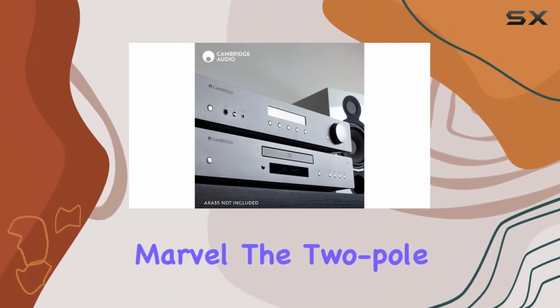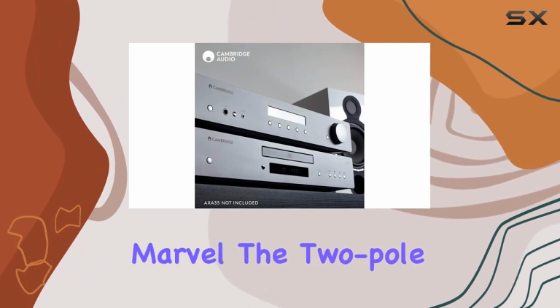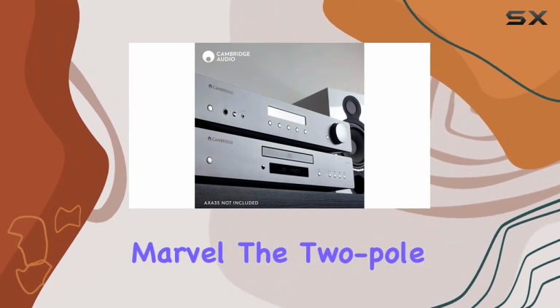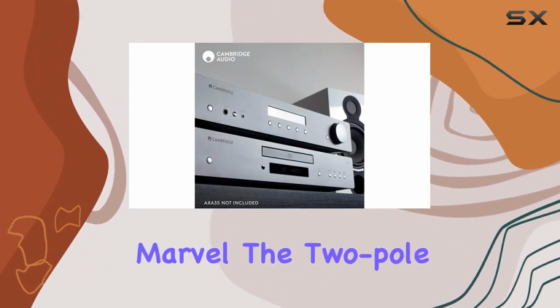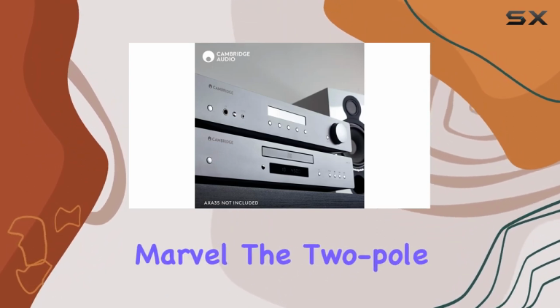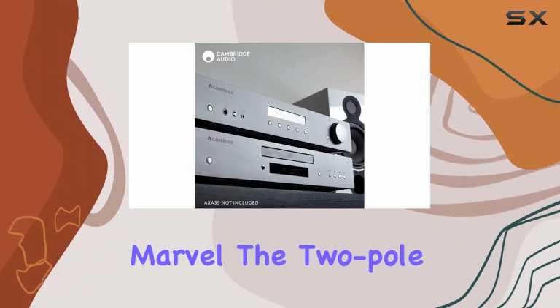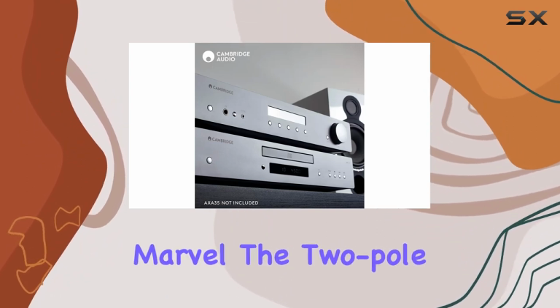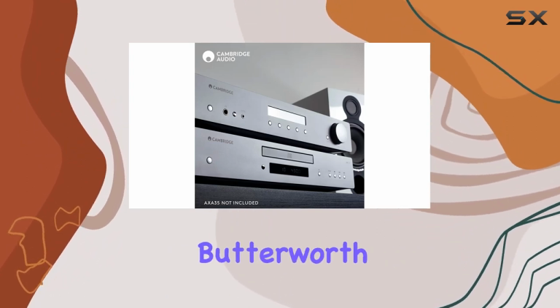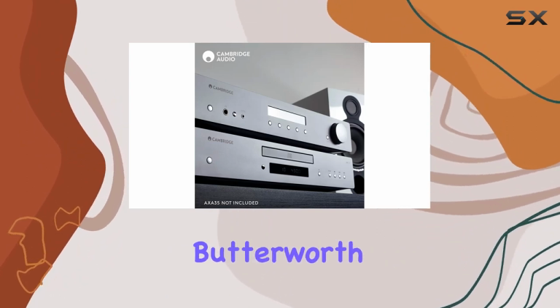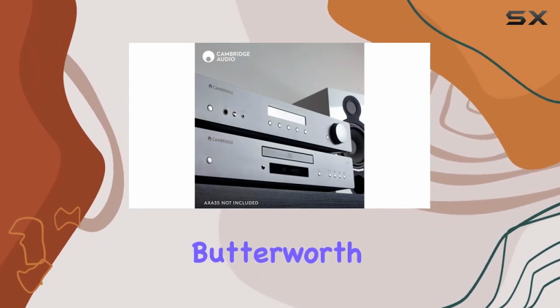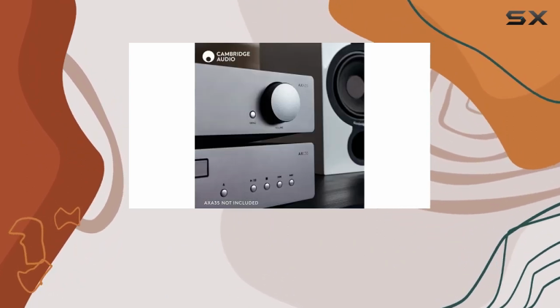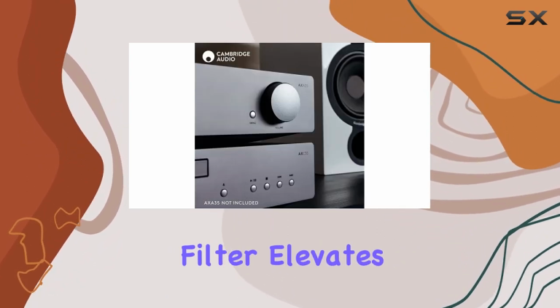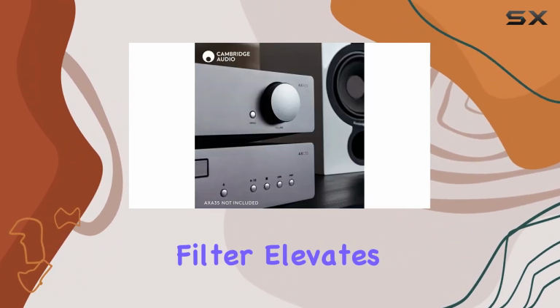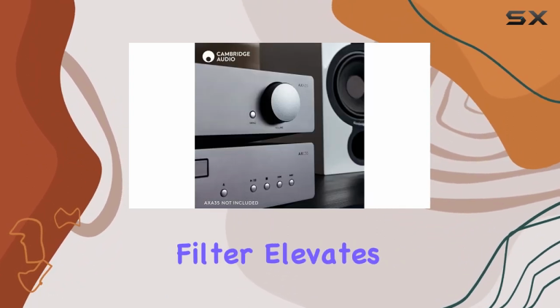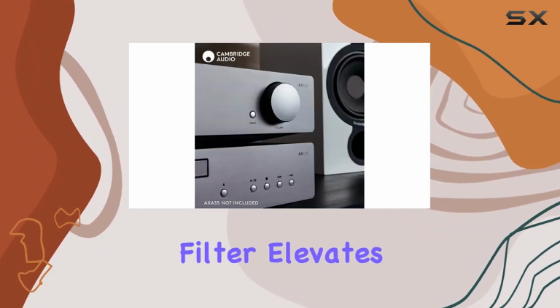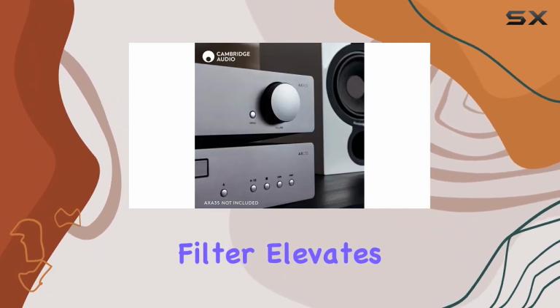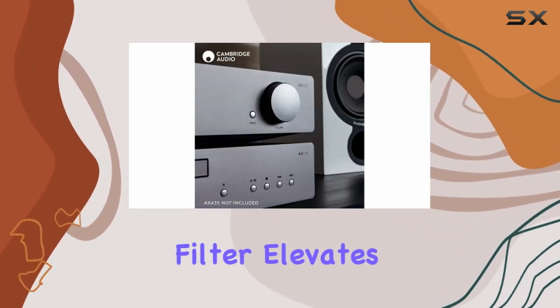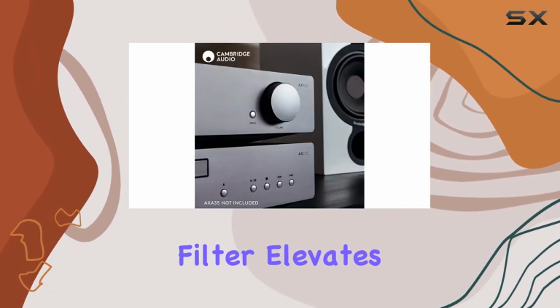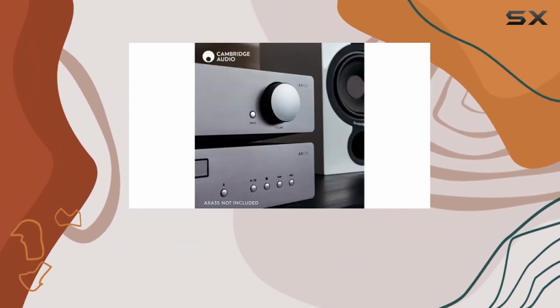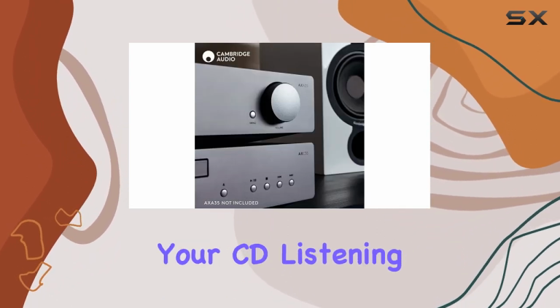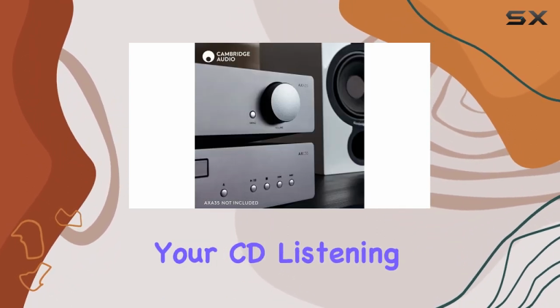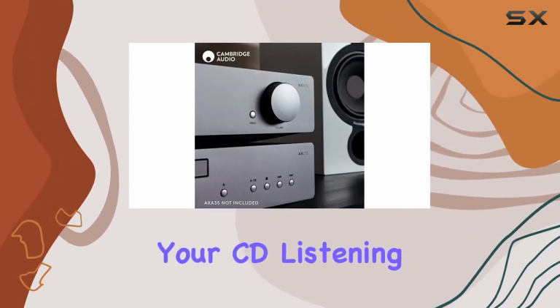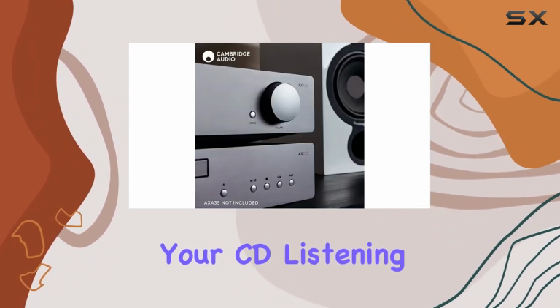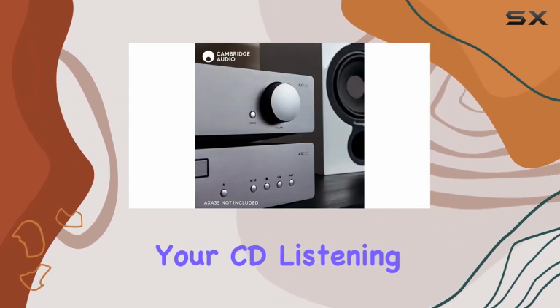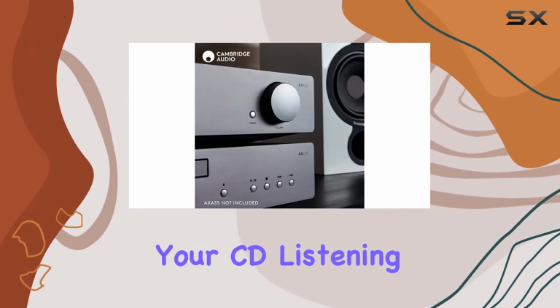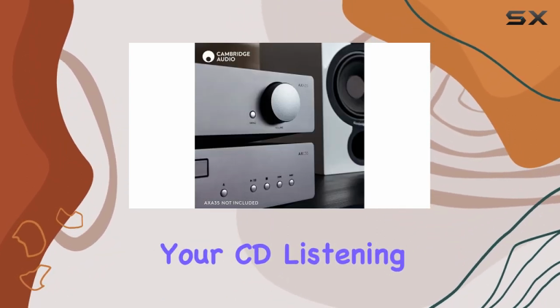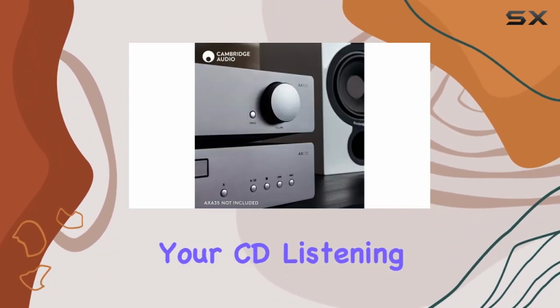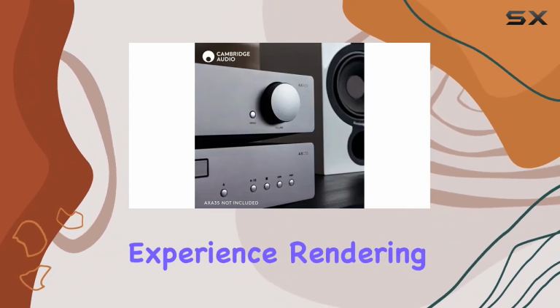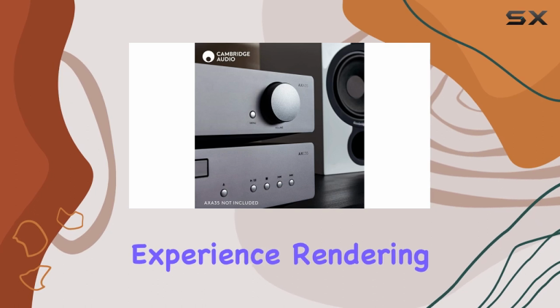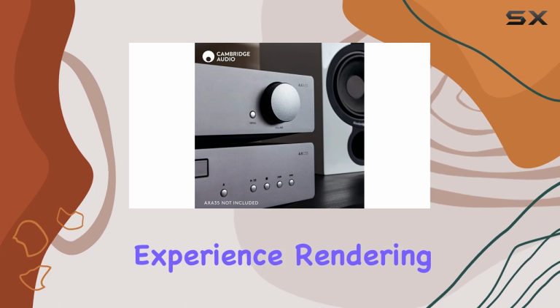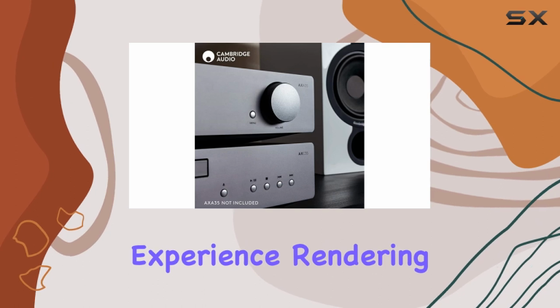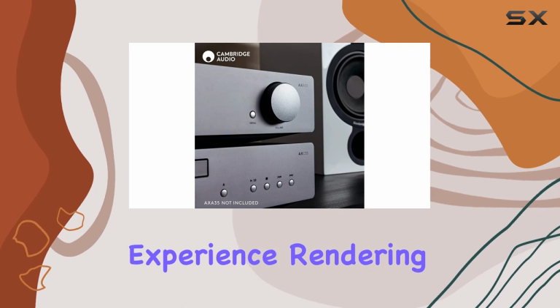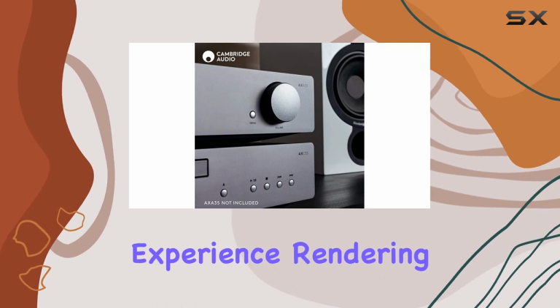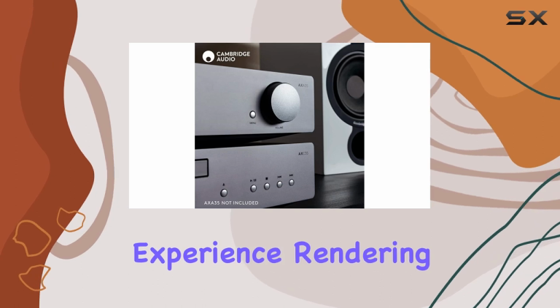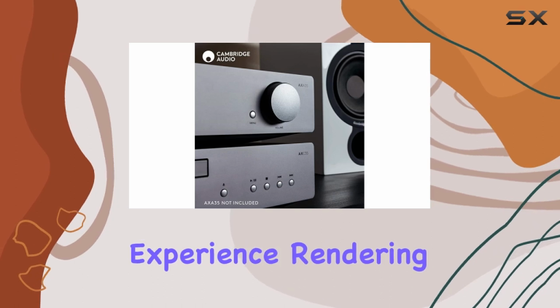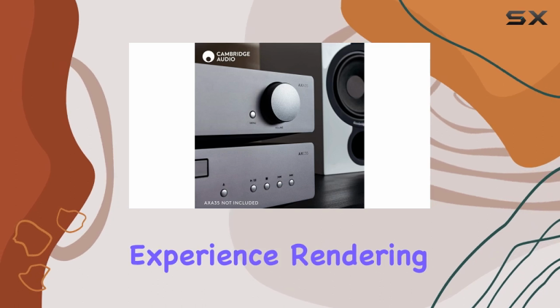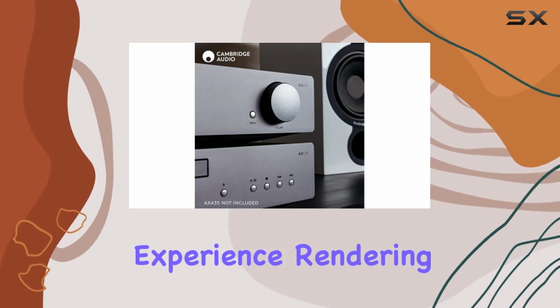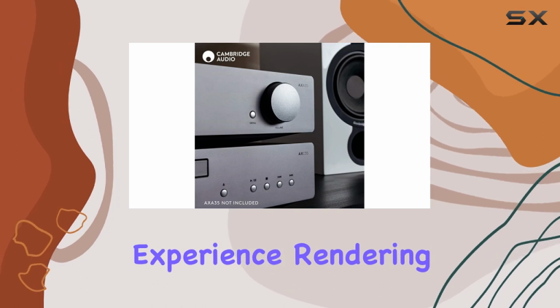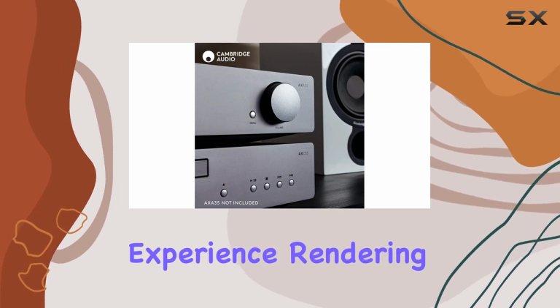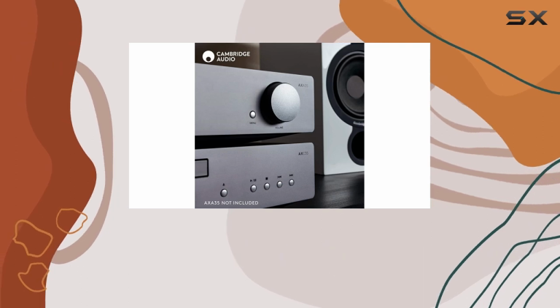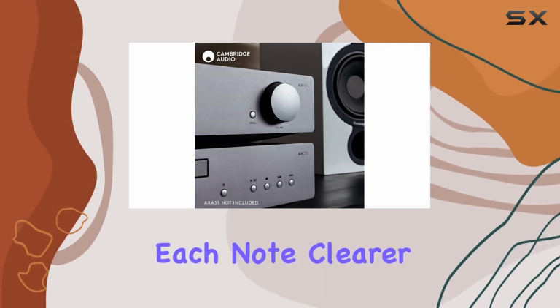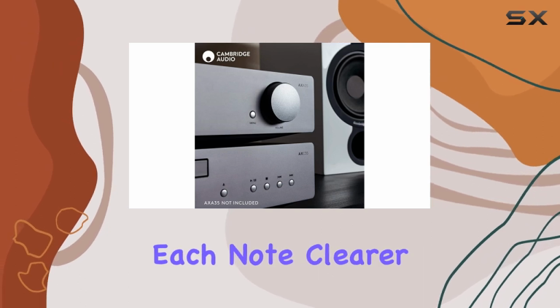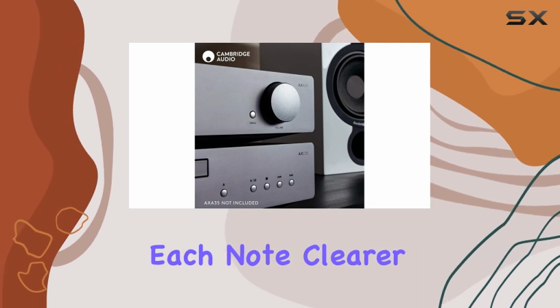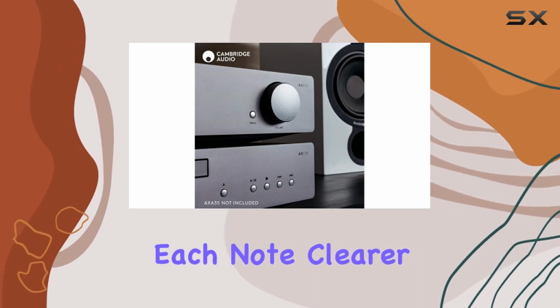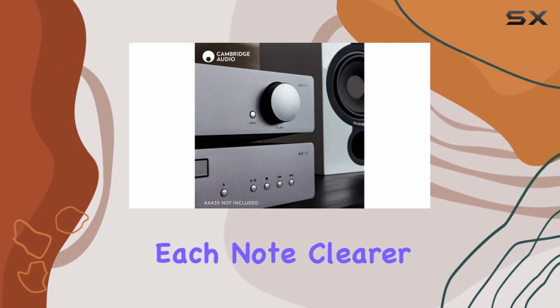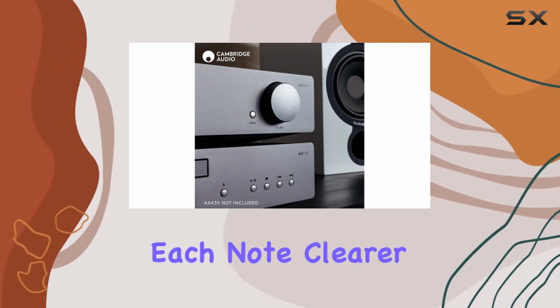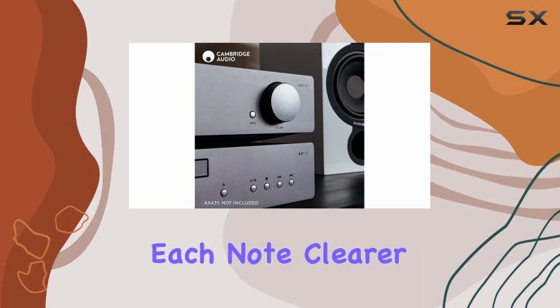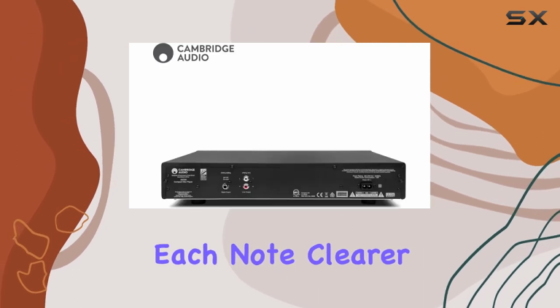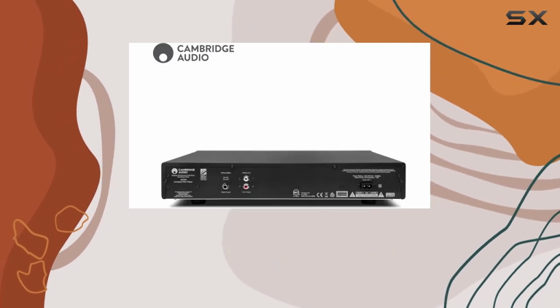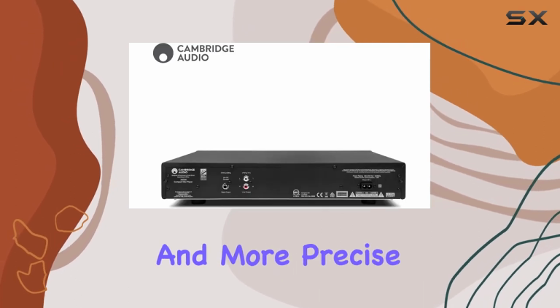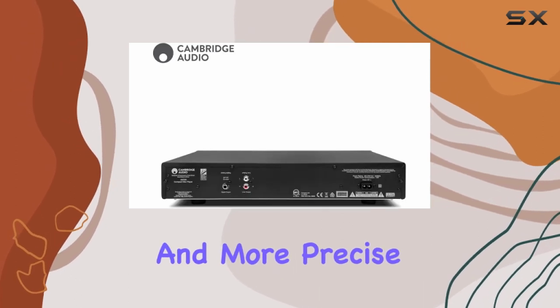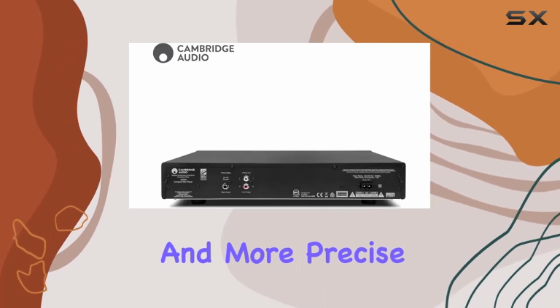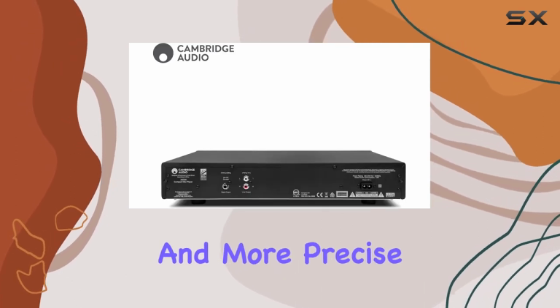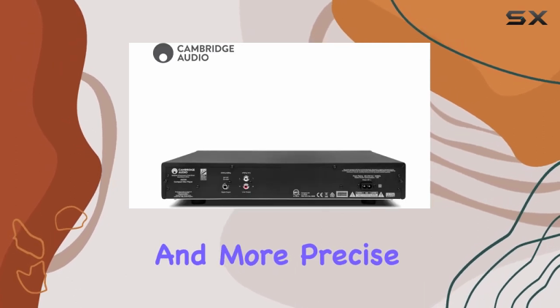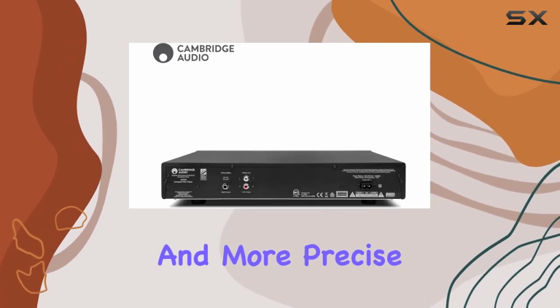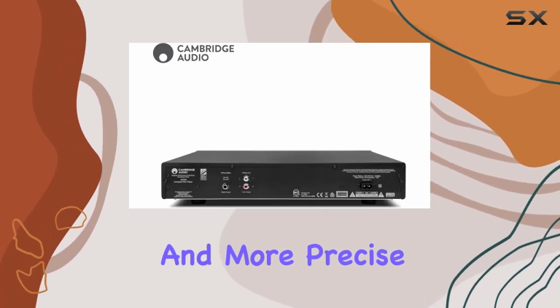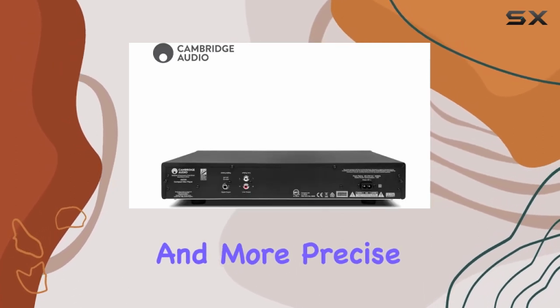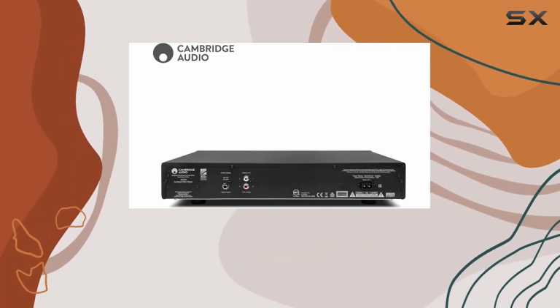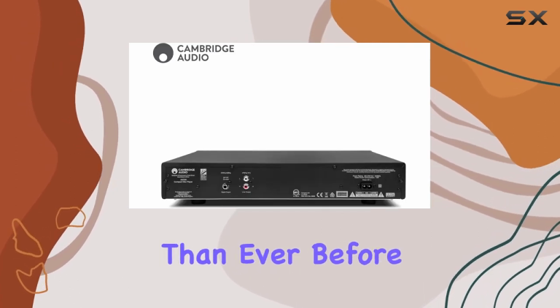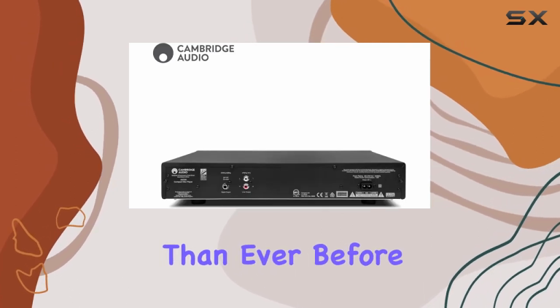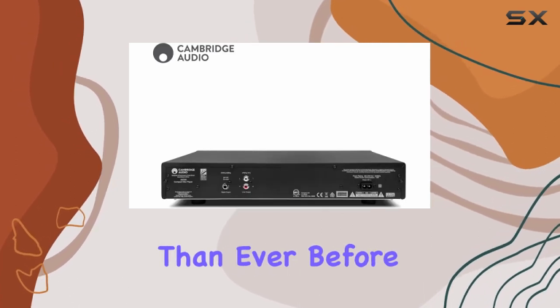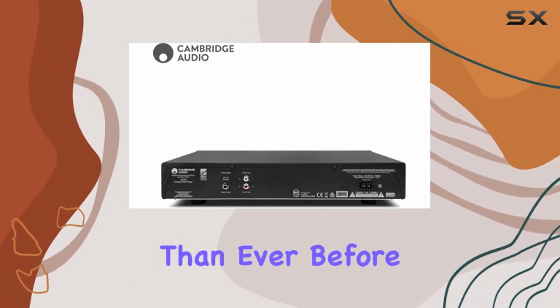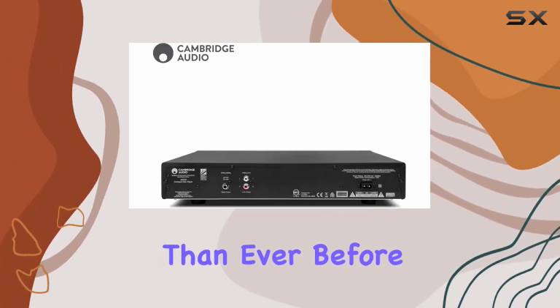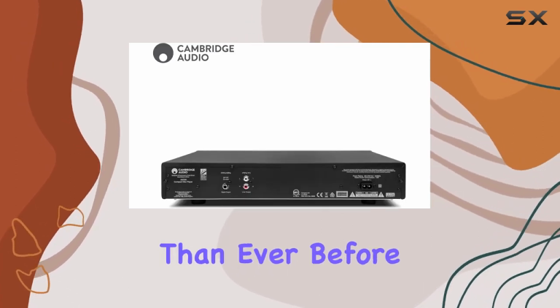The two-pole Butterworth filter elevates your CD listening experience, rendering each note clearer and more precise than ever before.